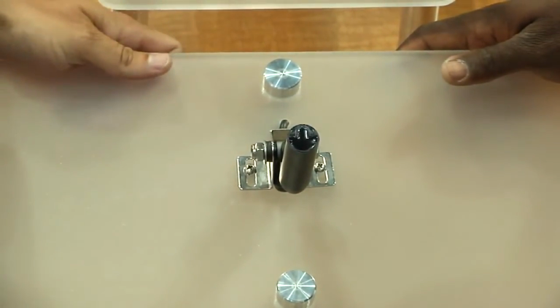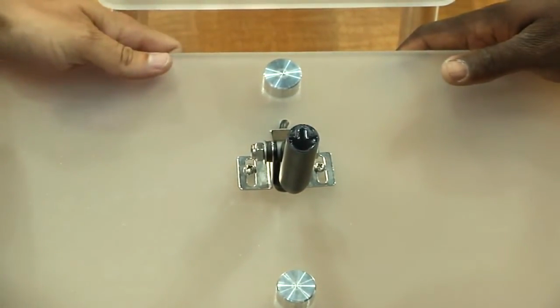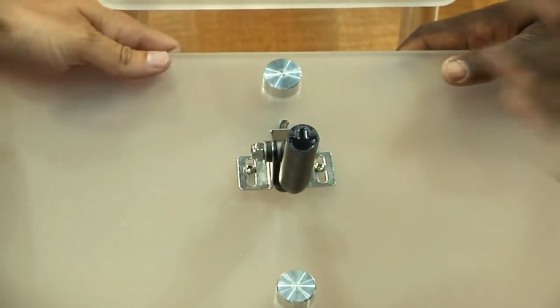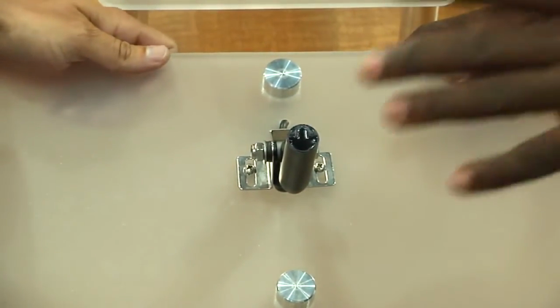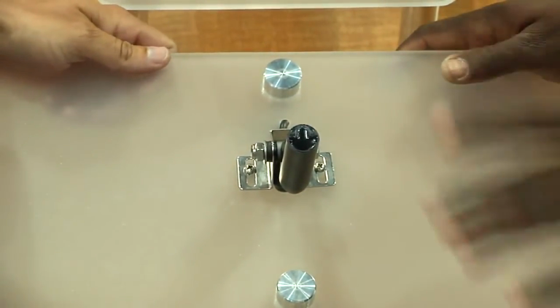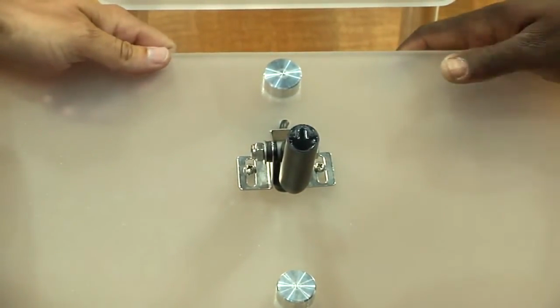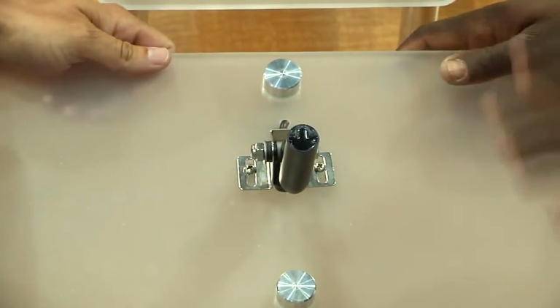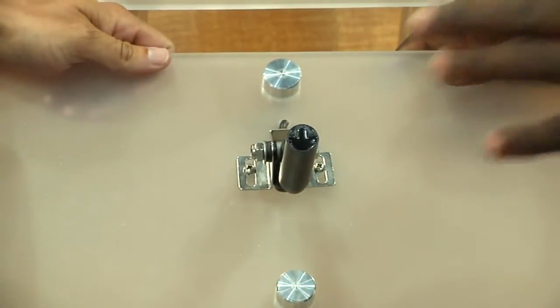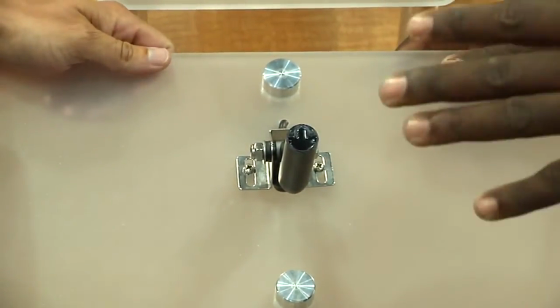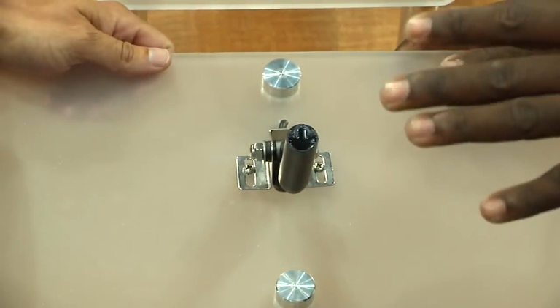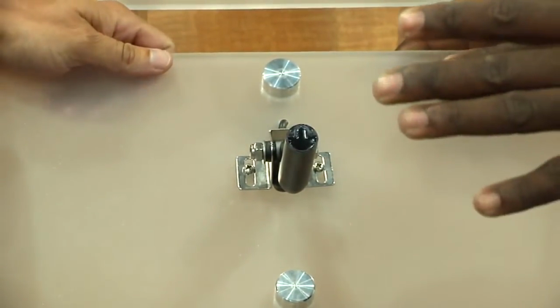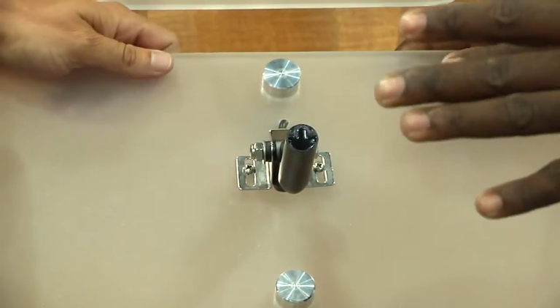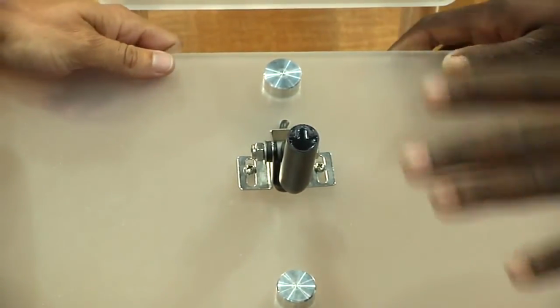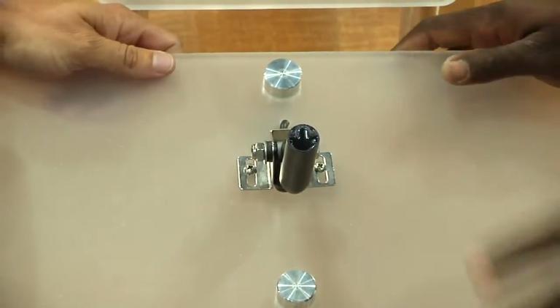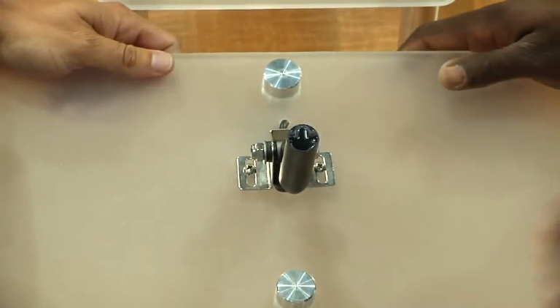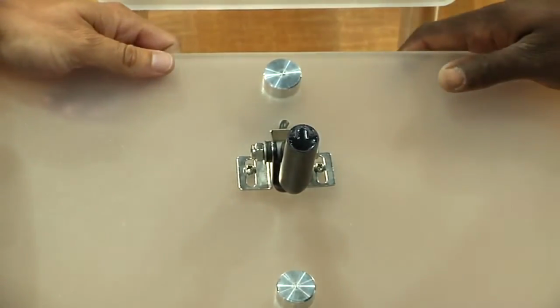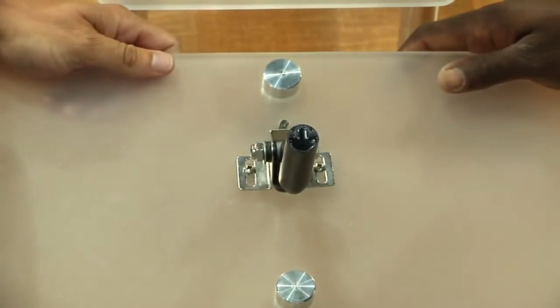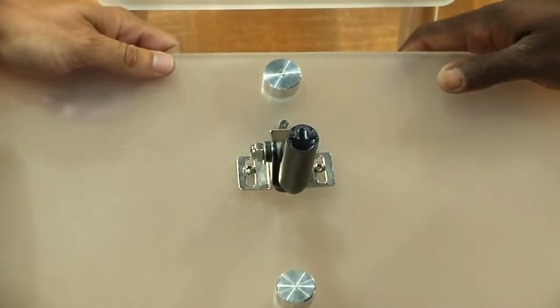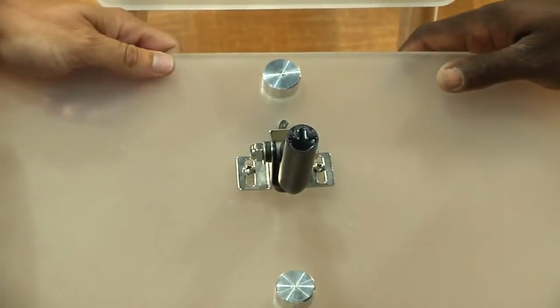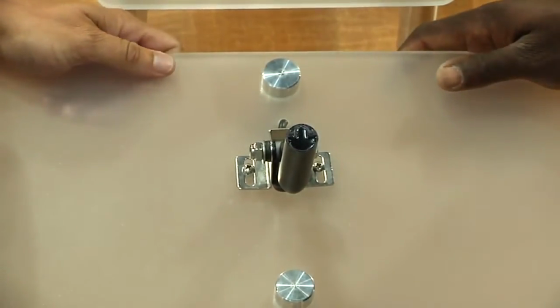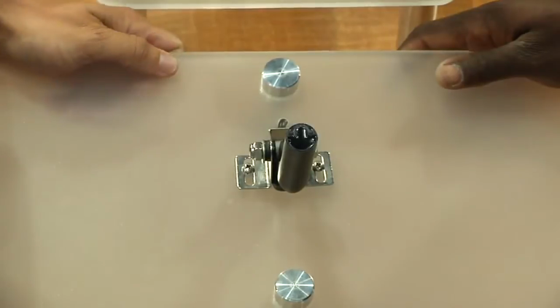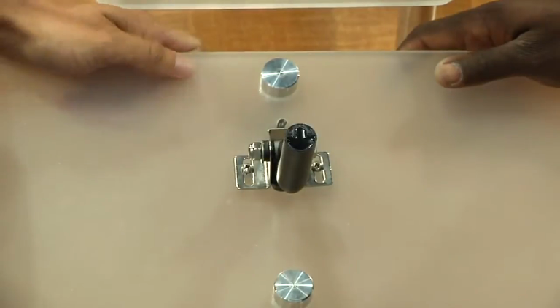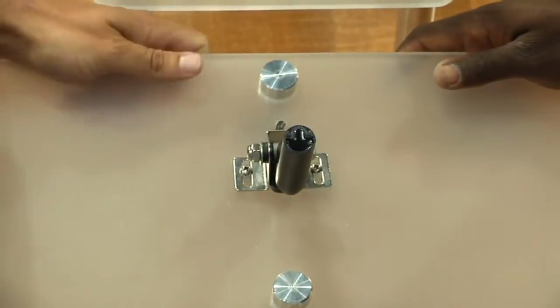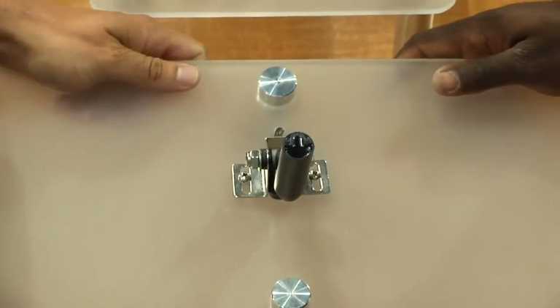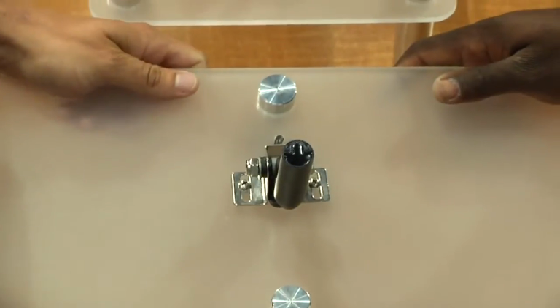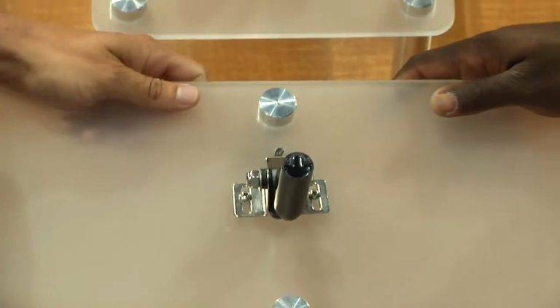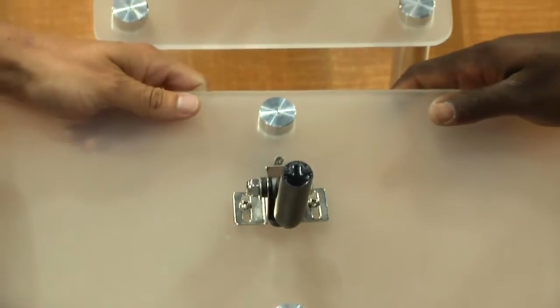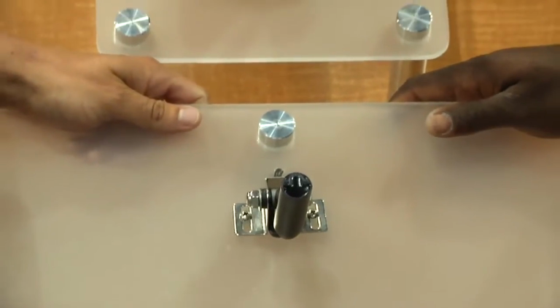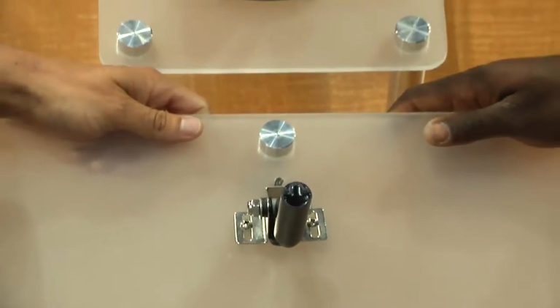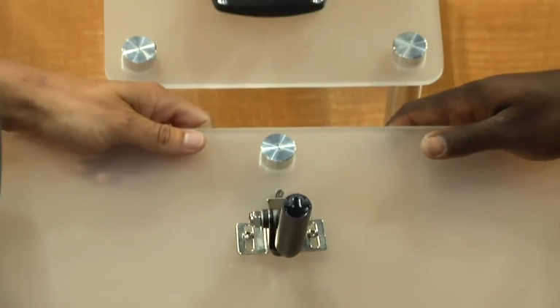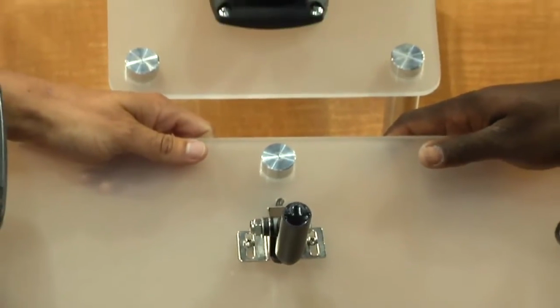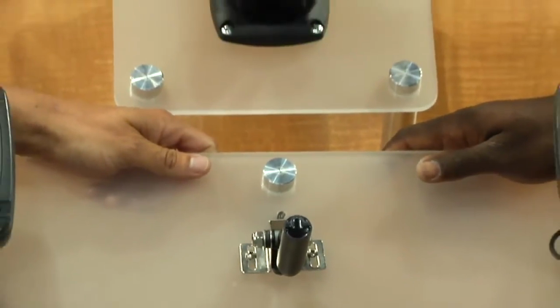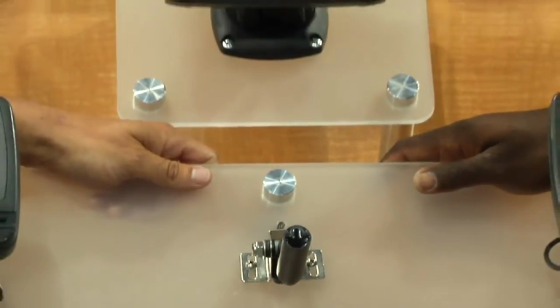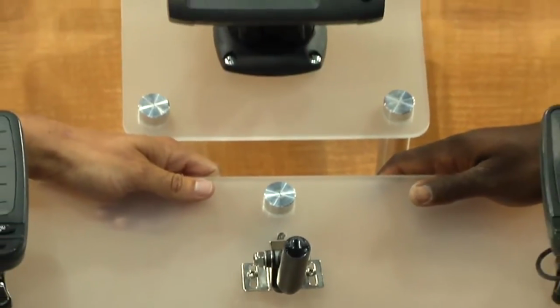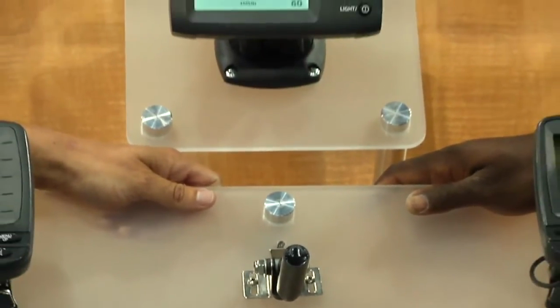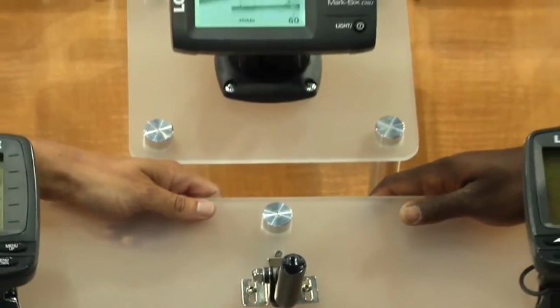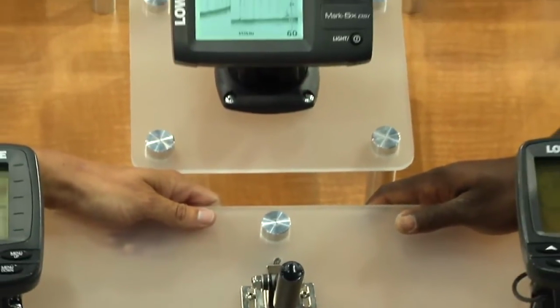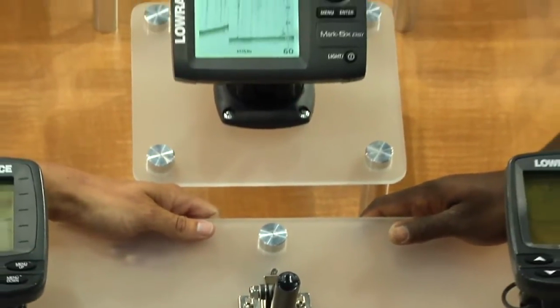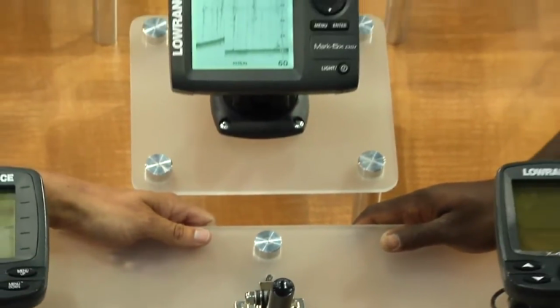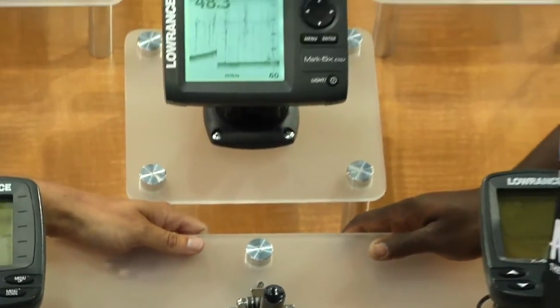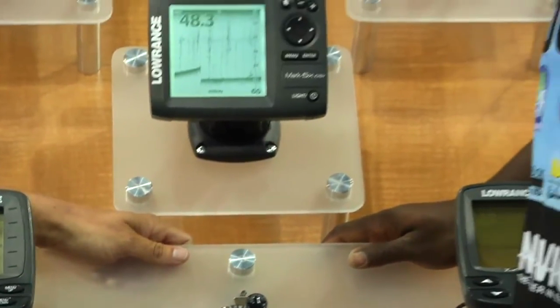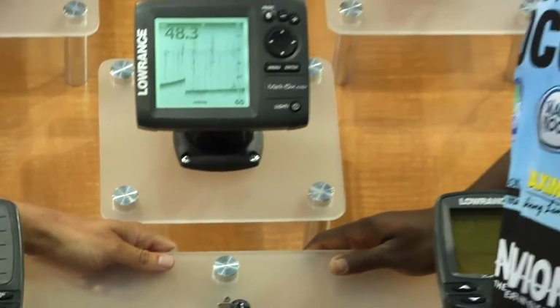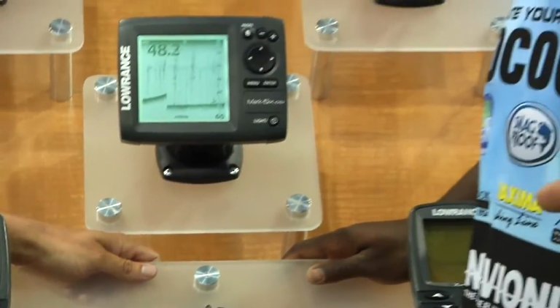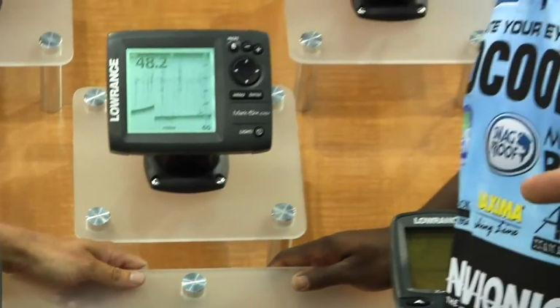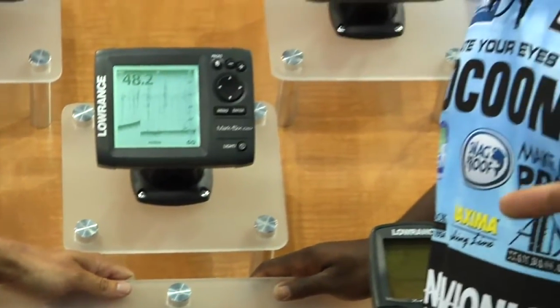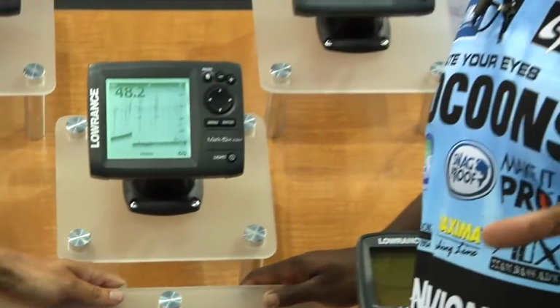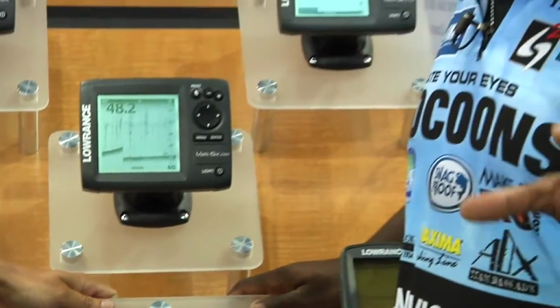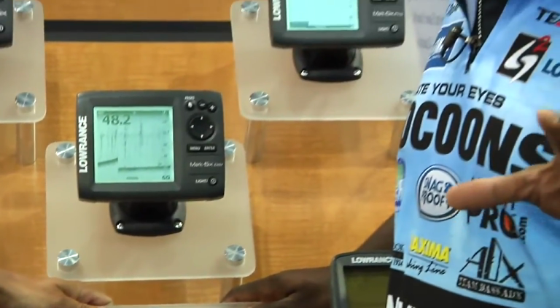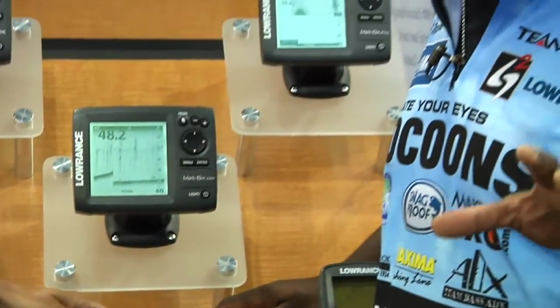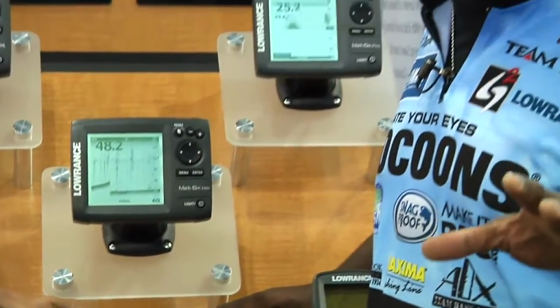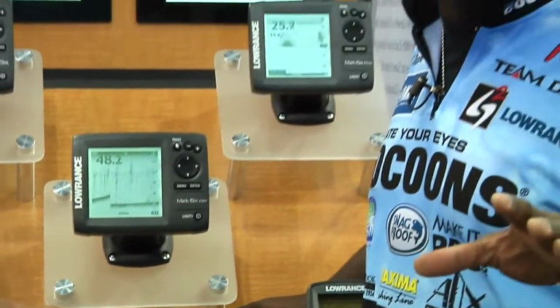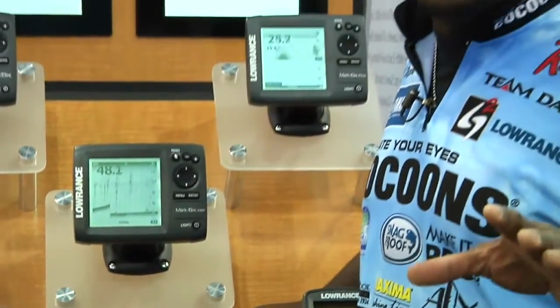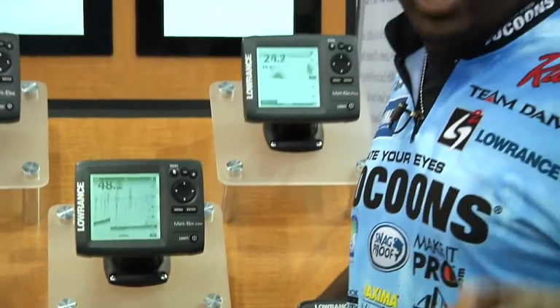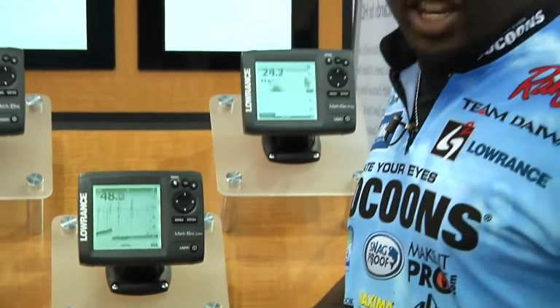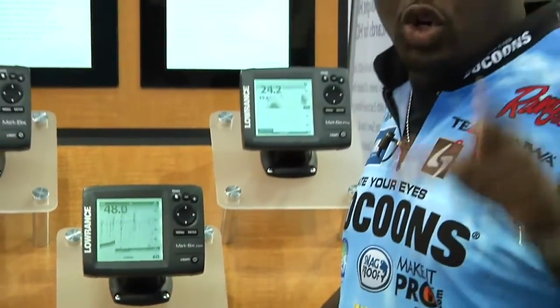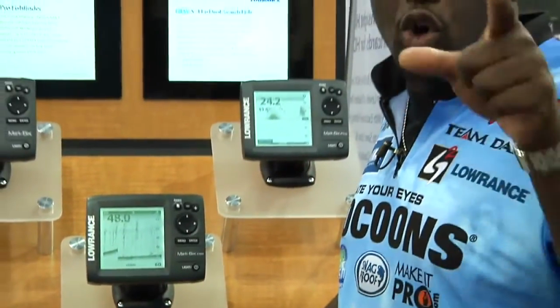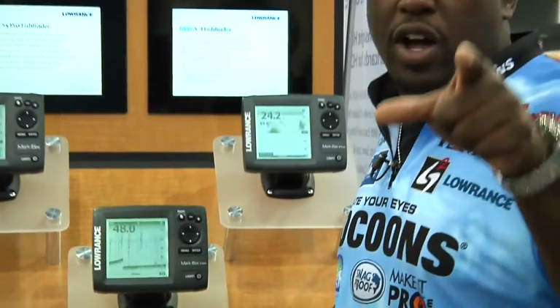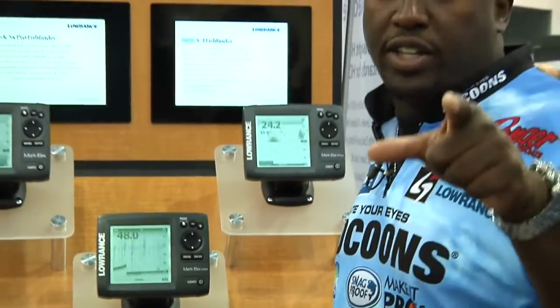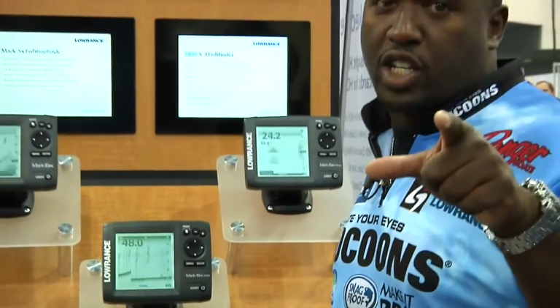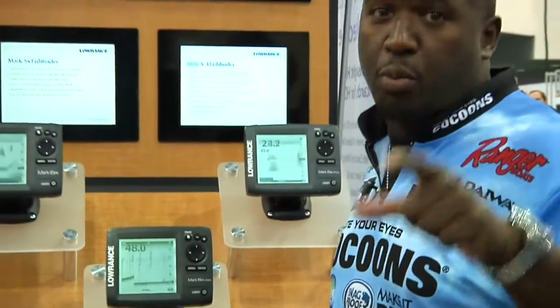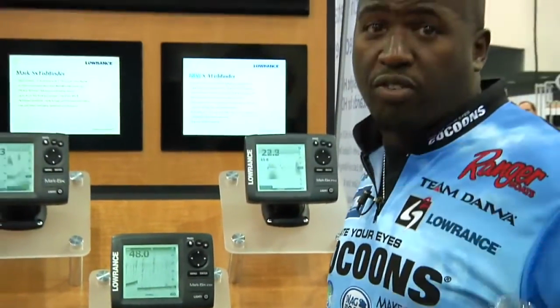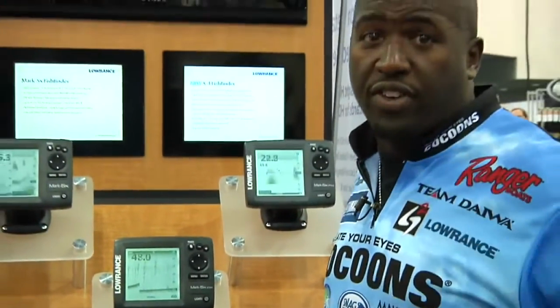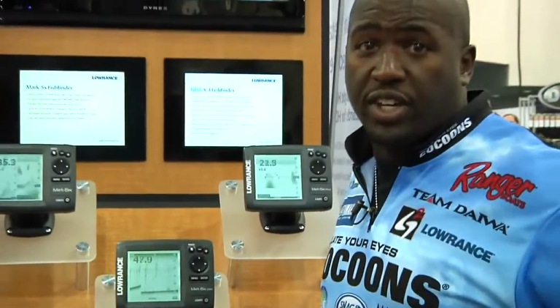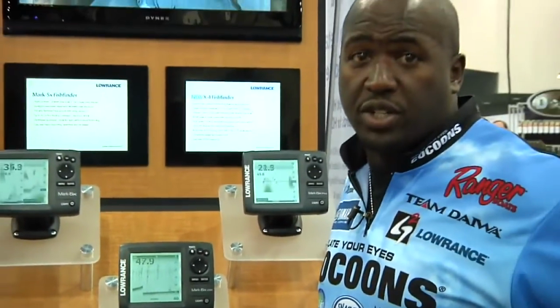That's awesome — at 50 miles an hour! Folks, let me tell you, go to Tackle Warehouse, pick up the new DSi units from Lowrance and go out and catch more fish.